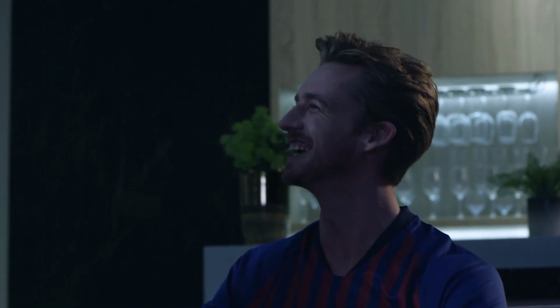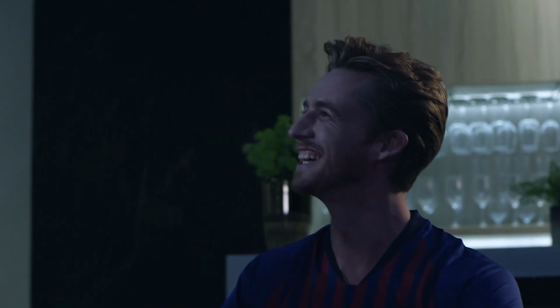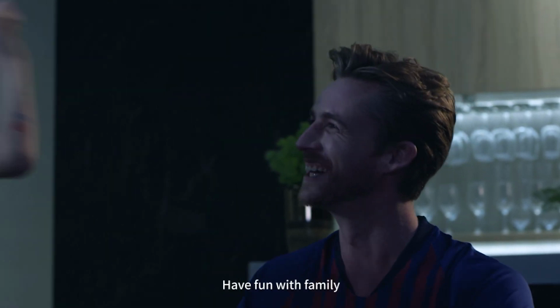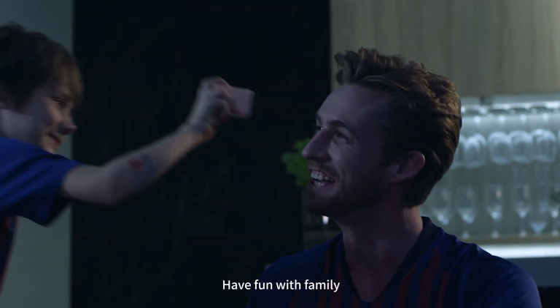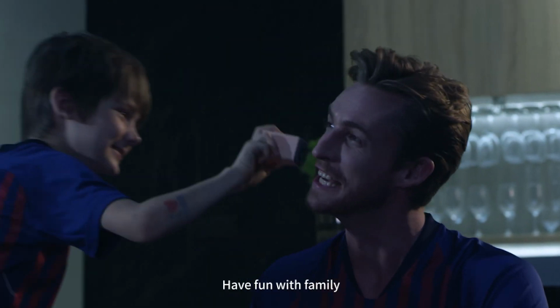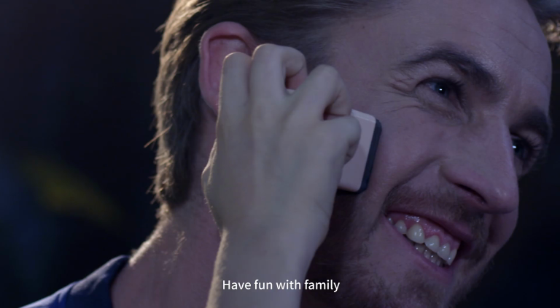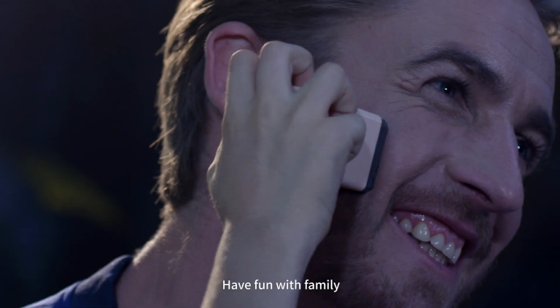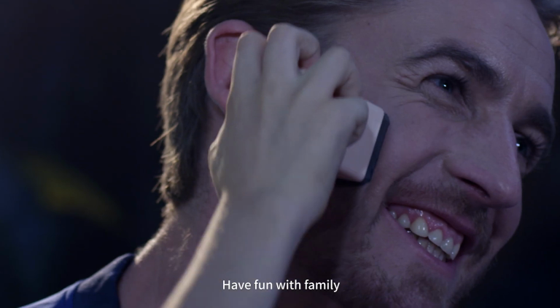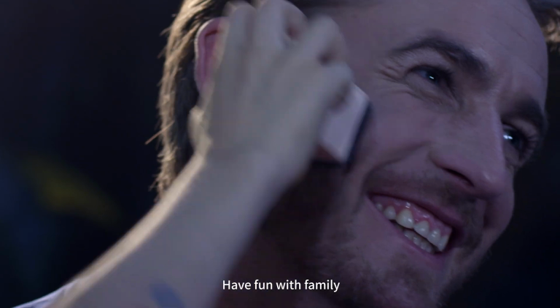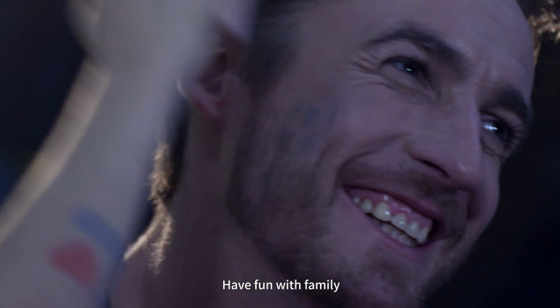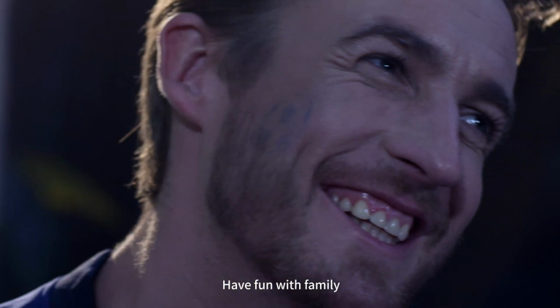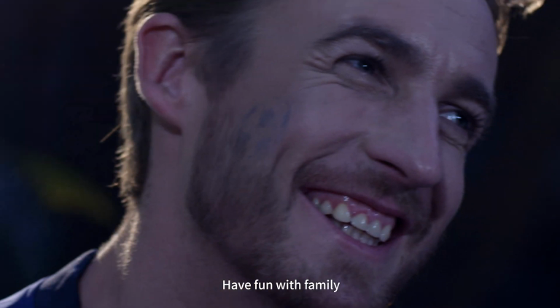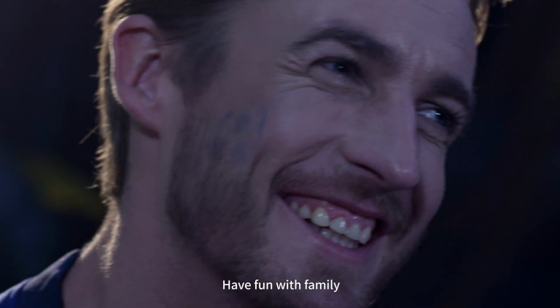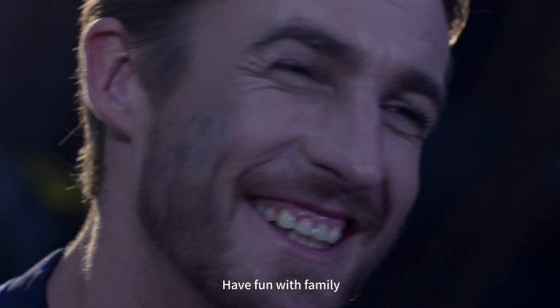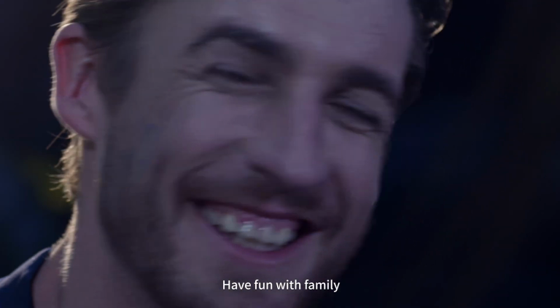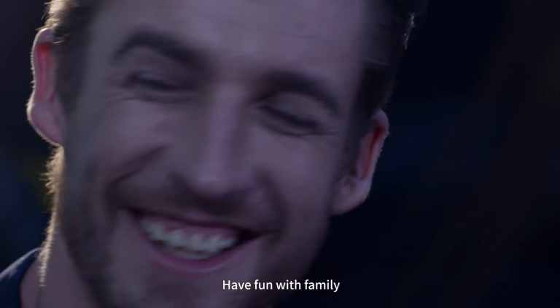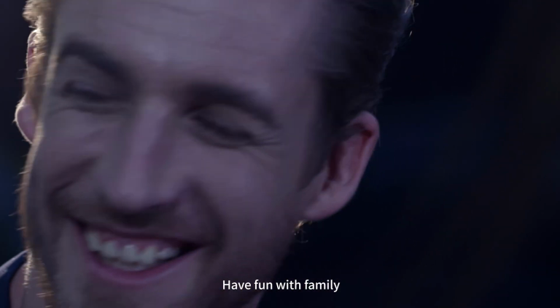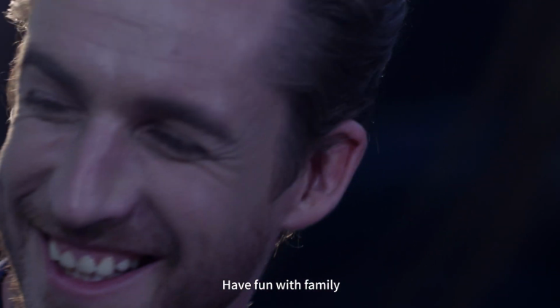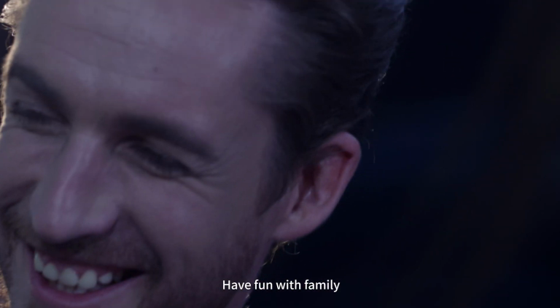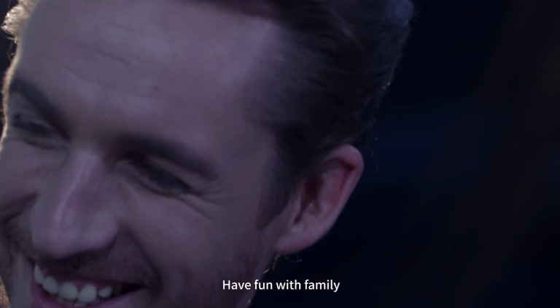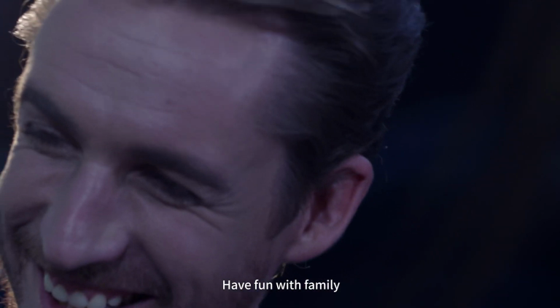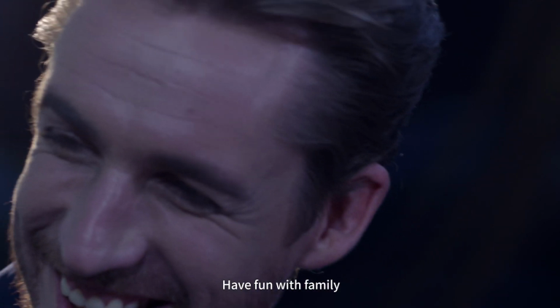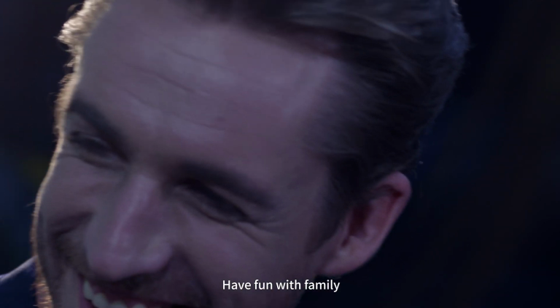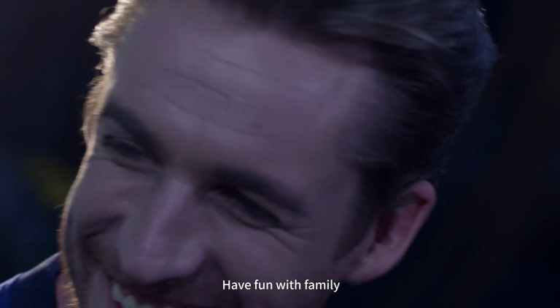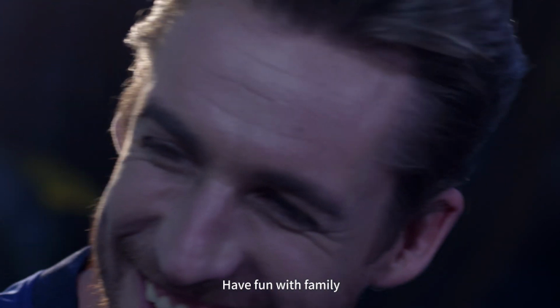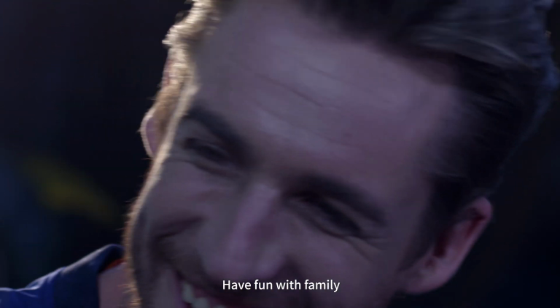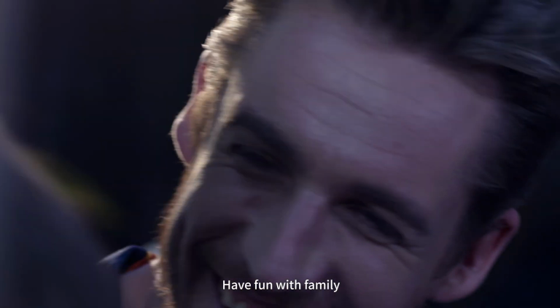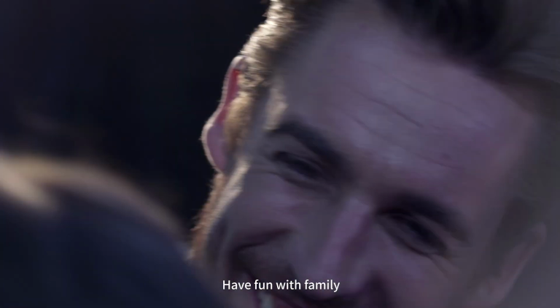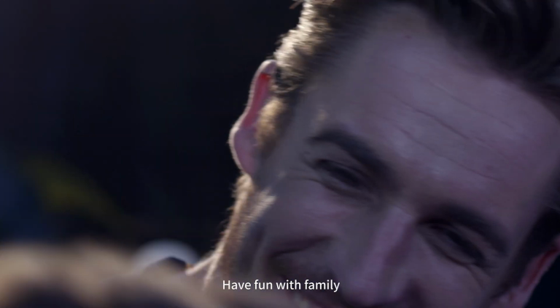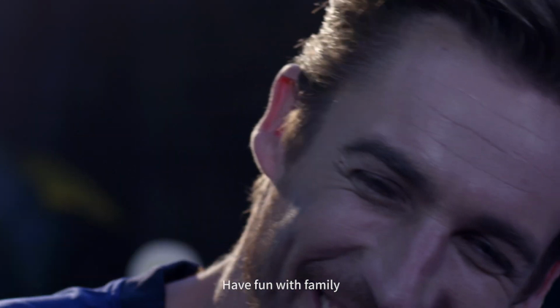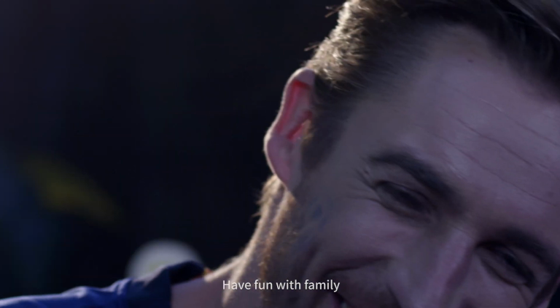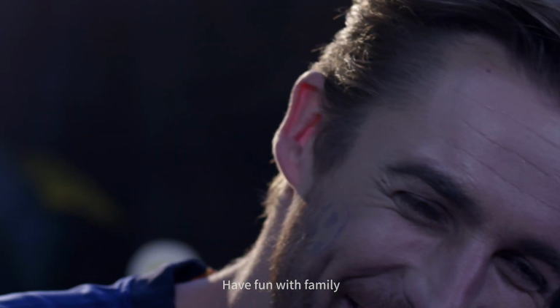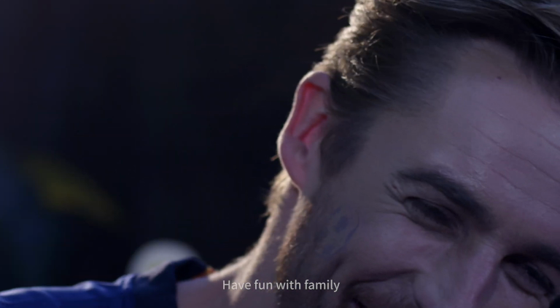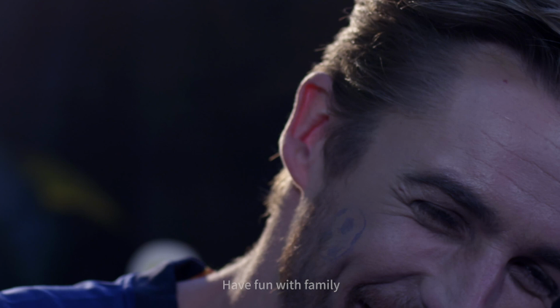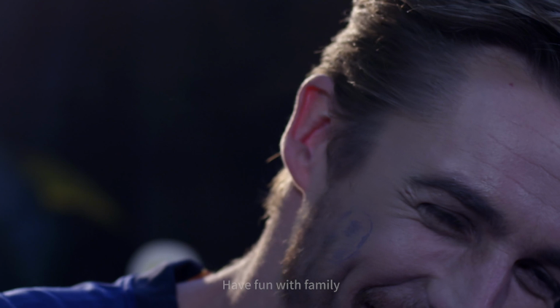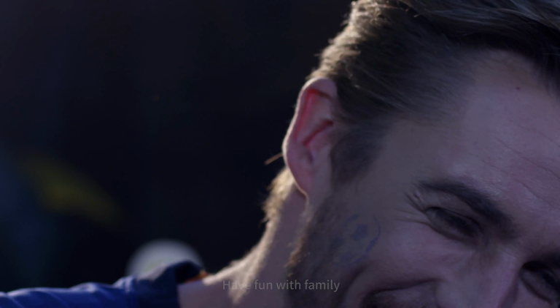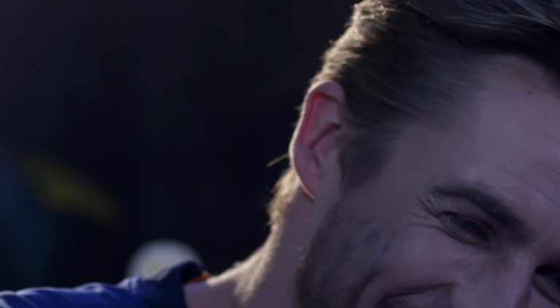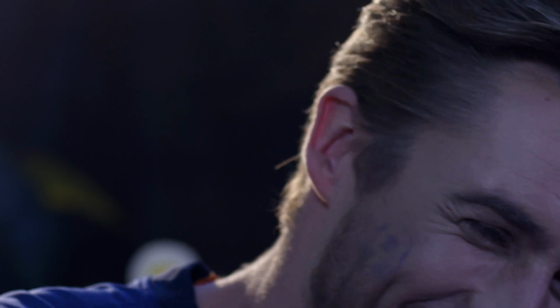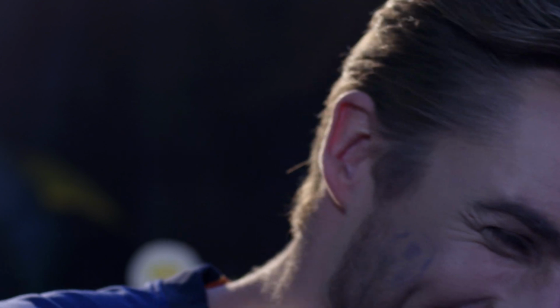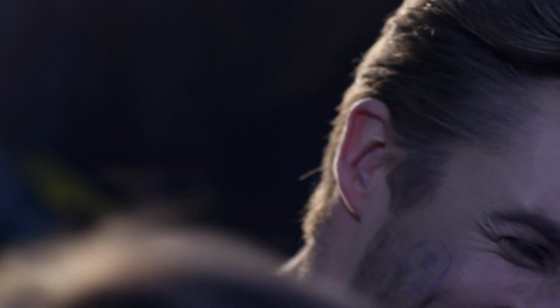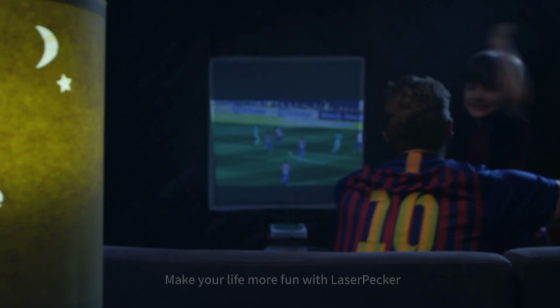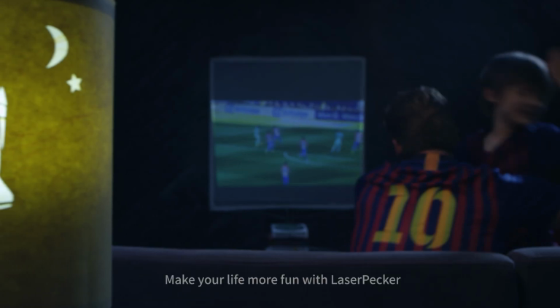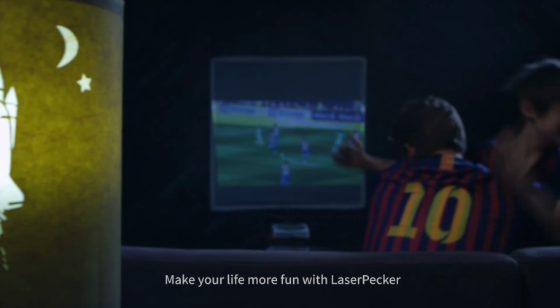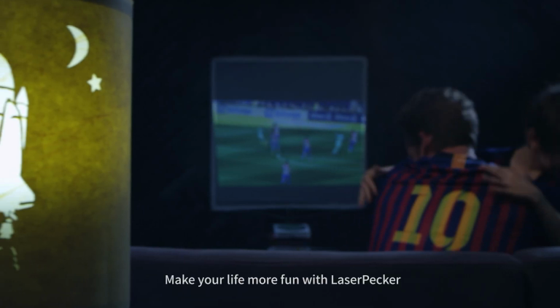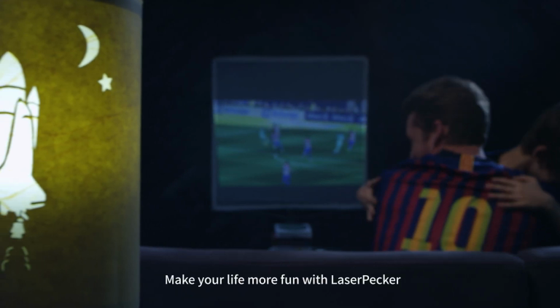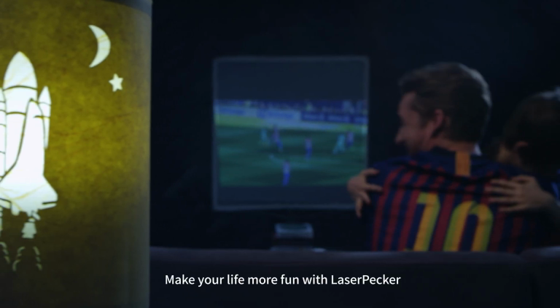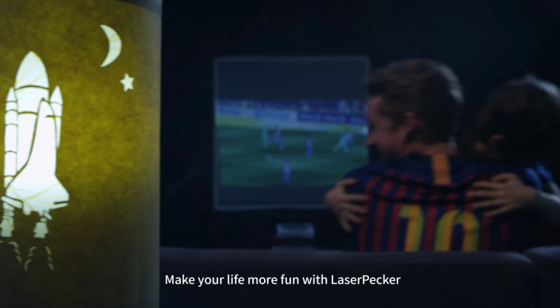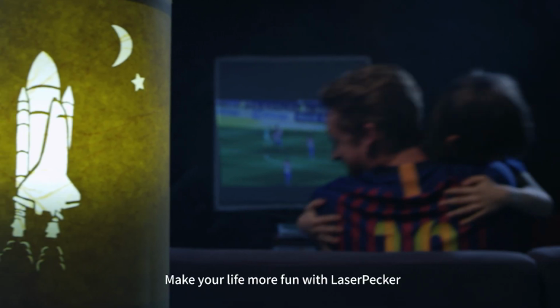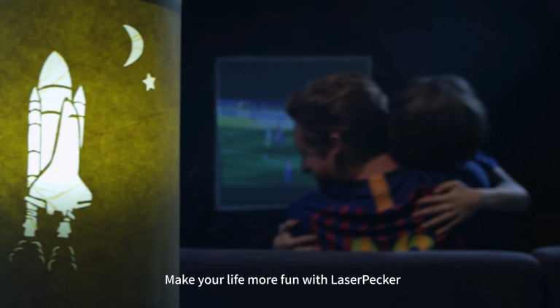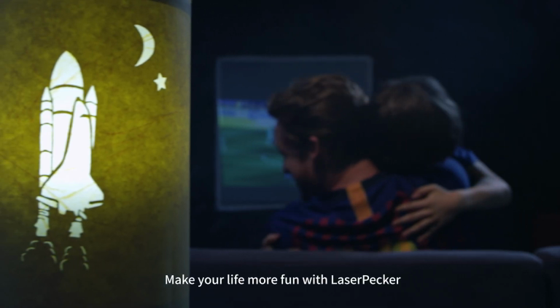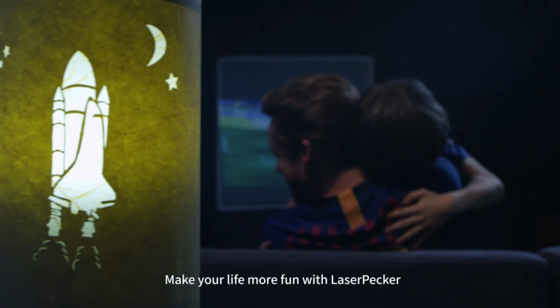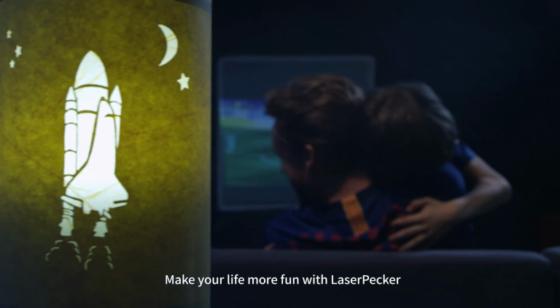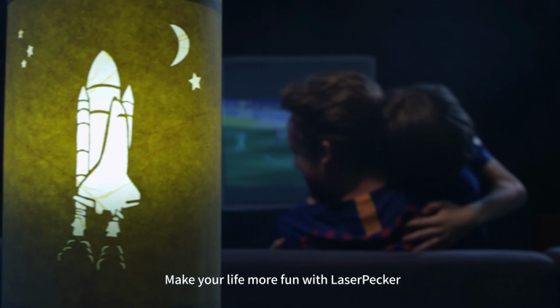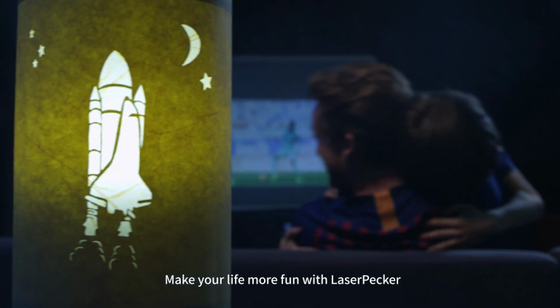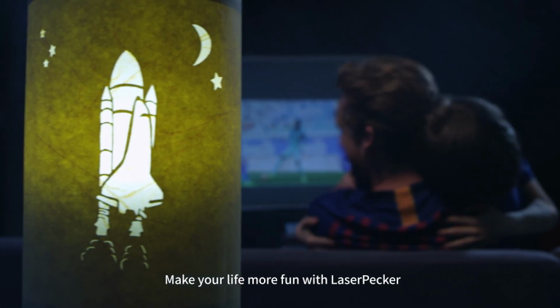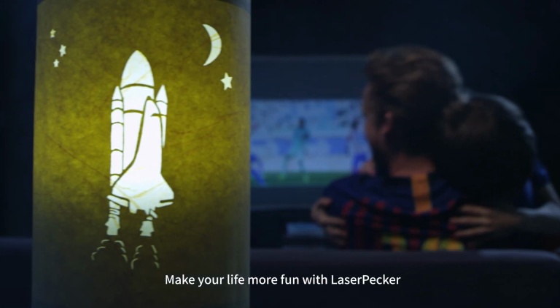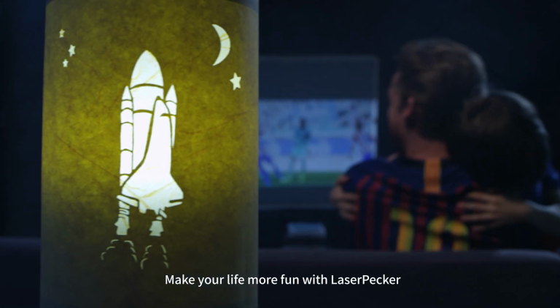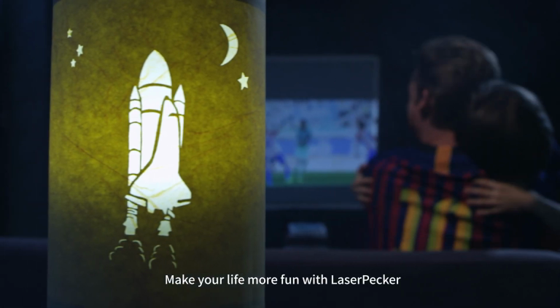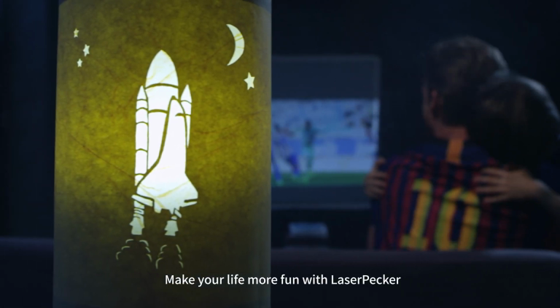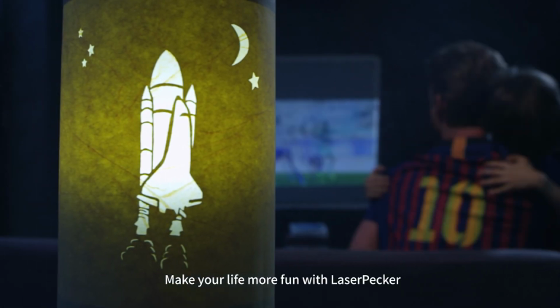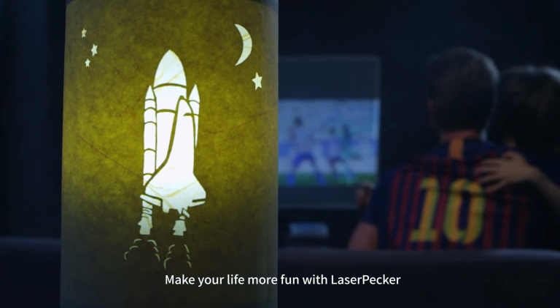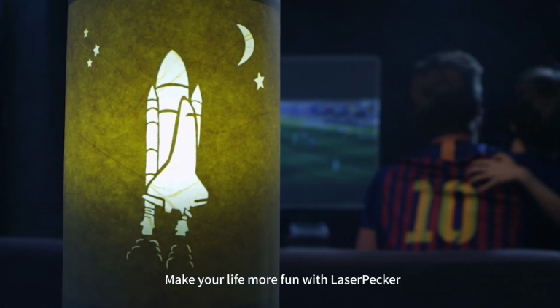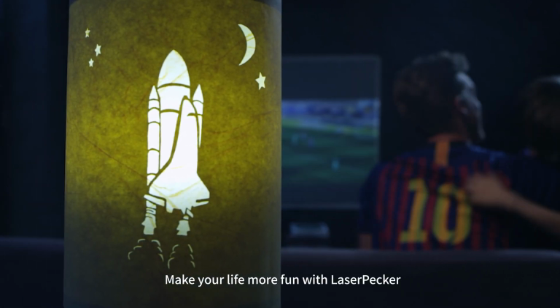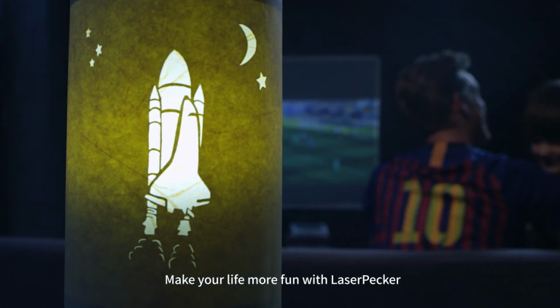Have fun with family. Make your life more fun with LaserPacker.